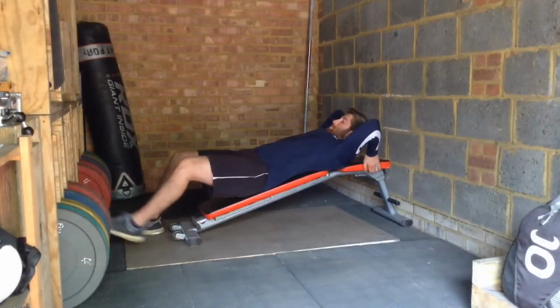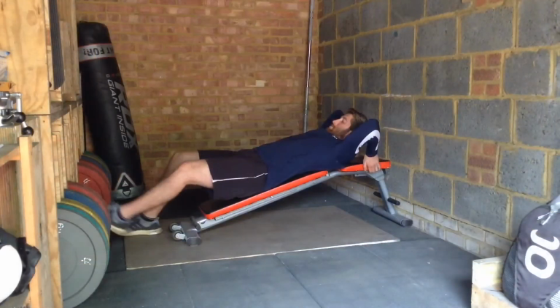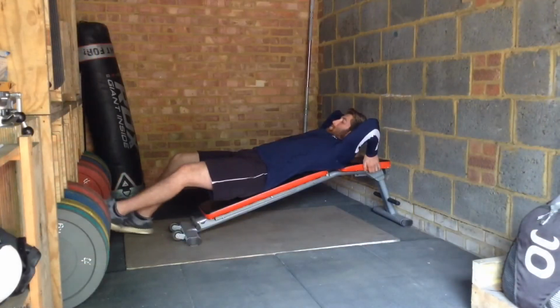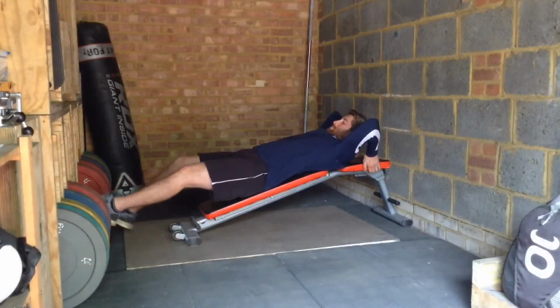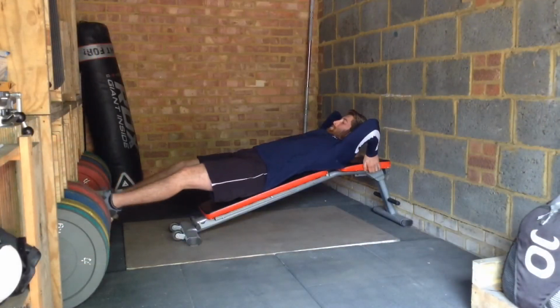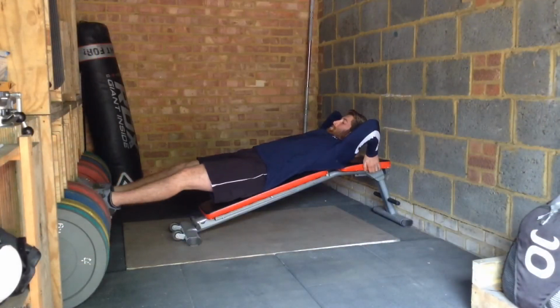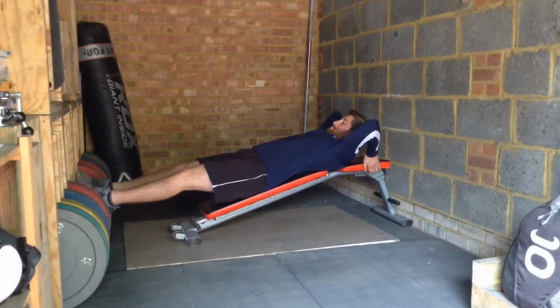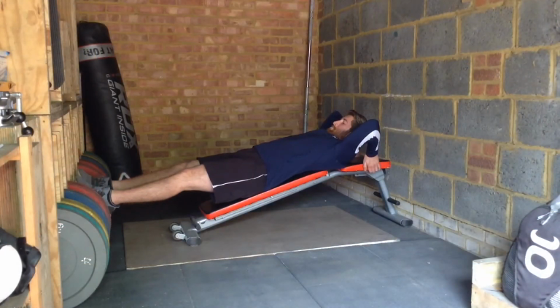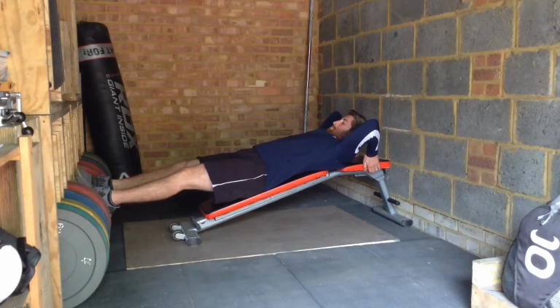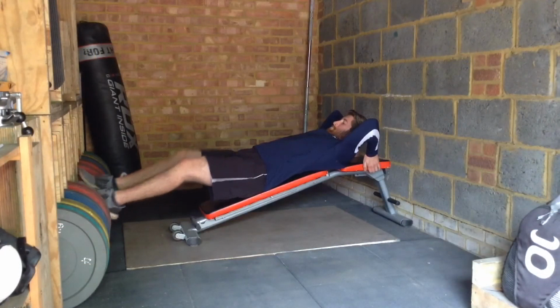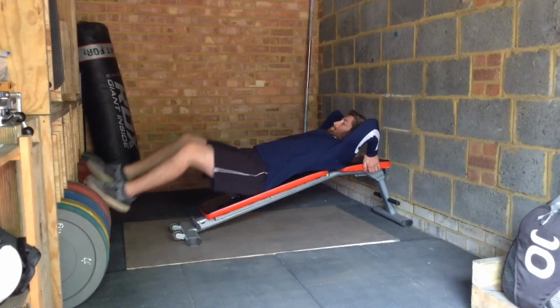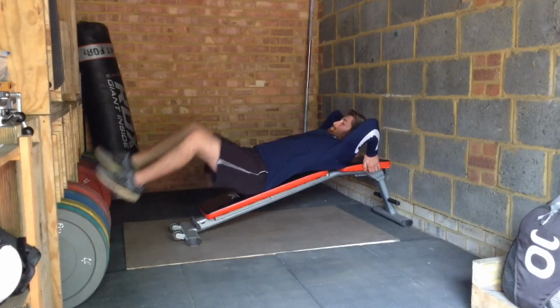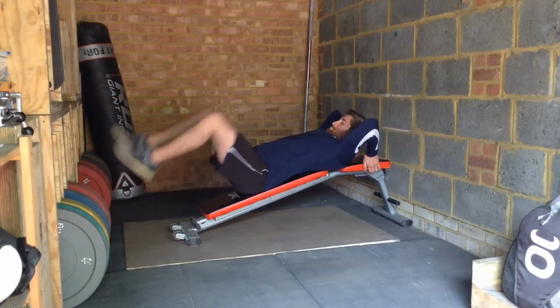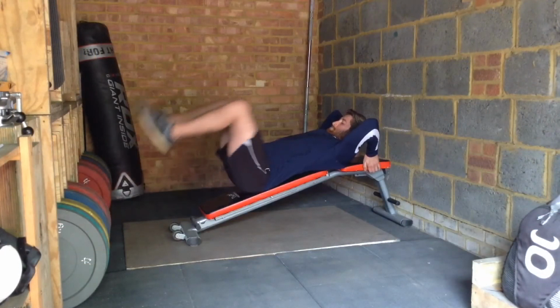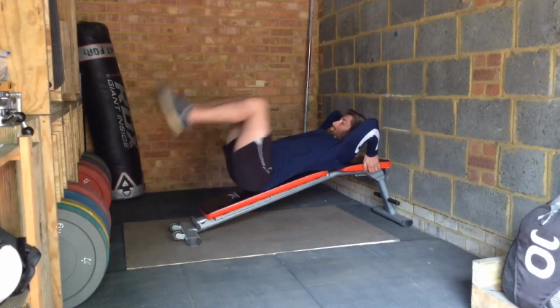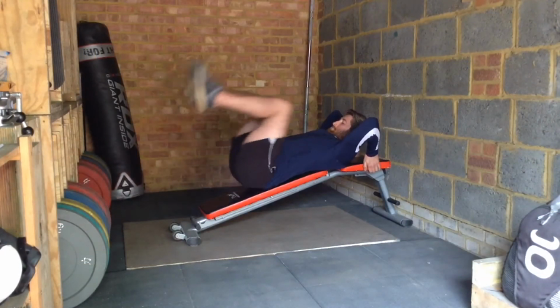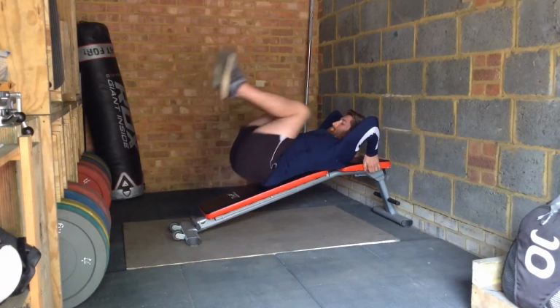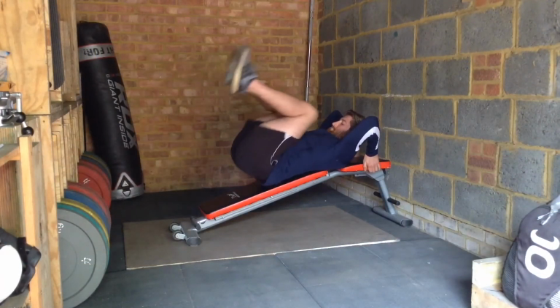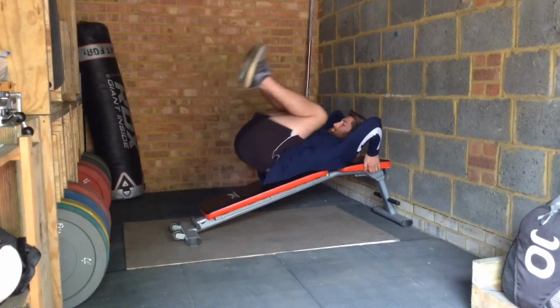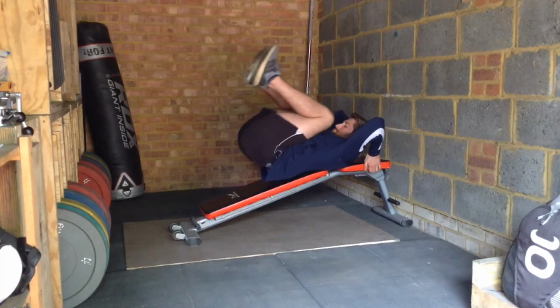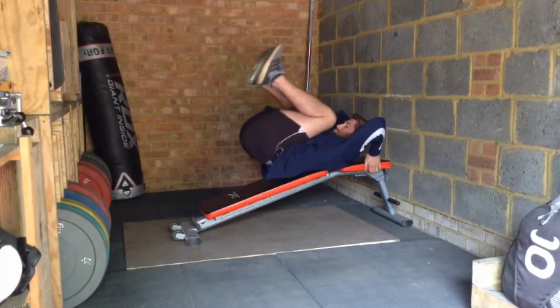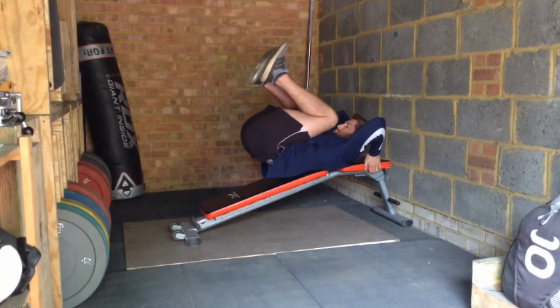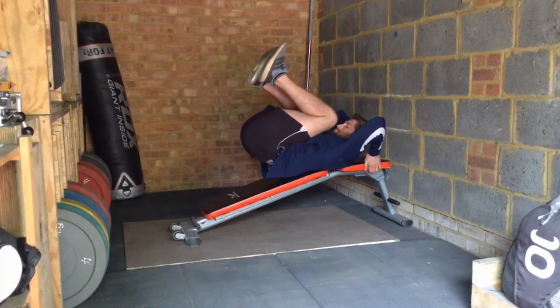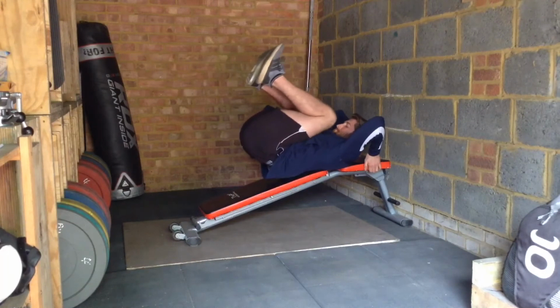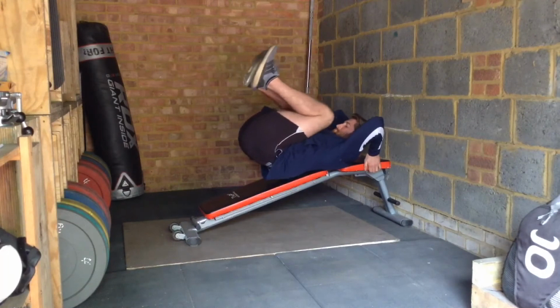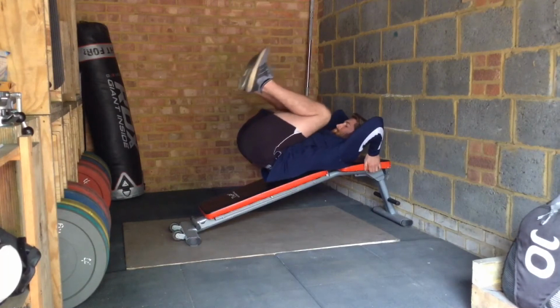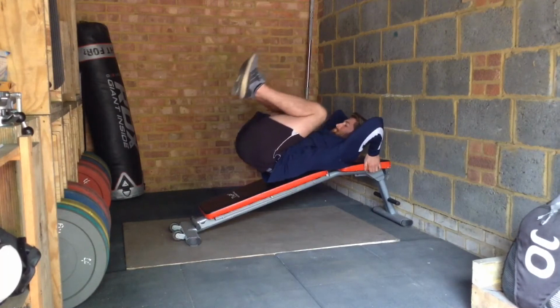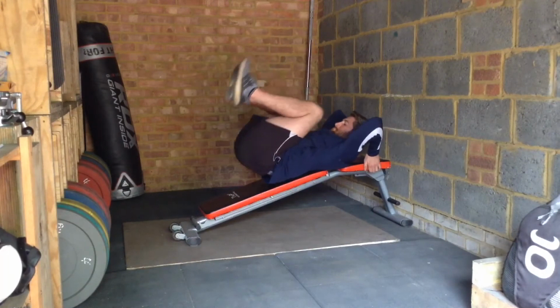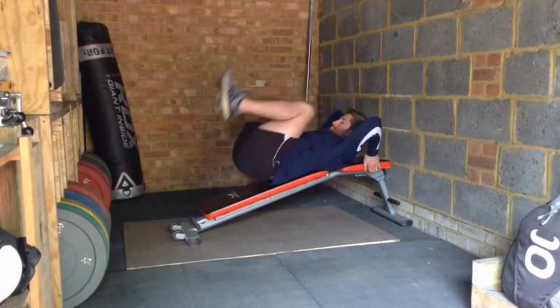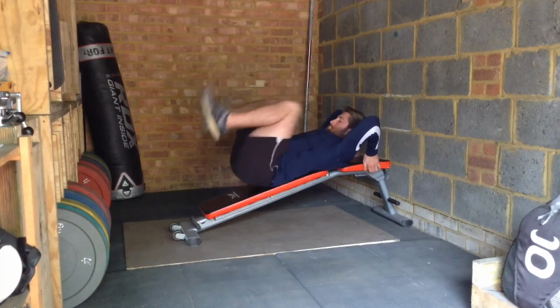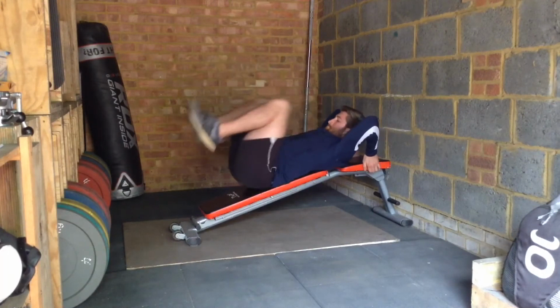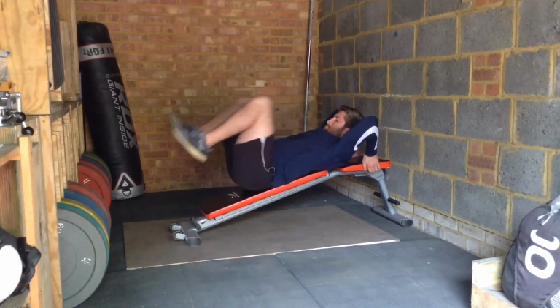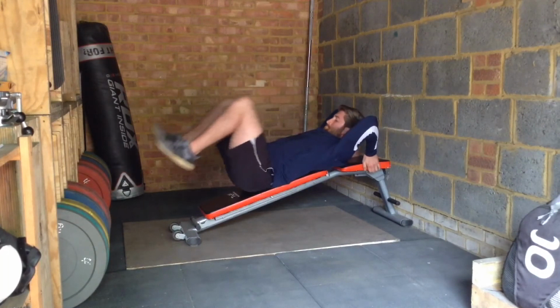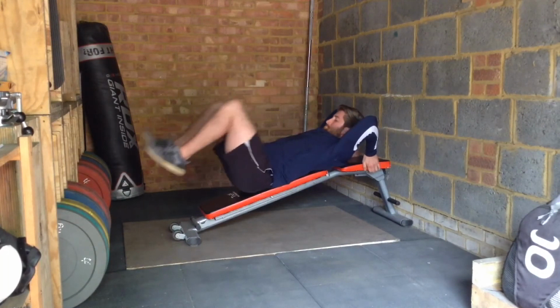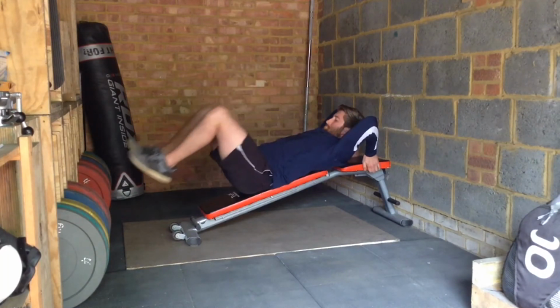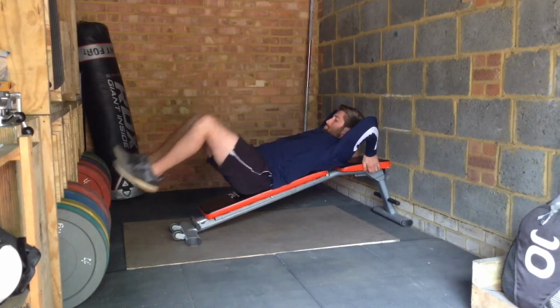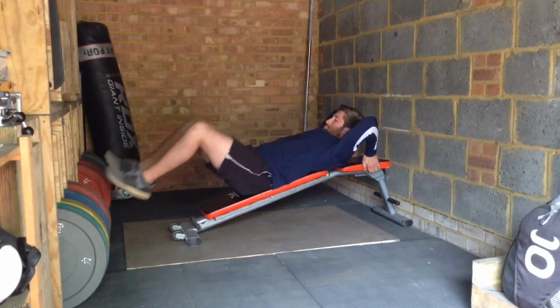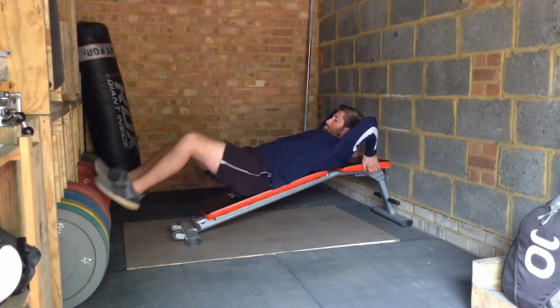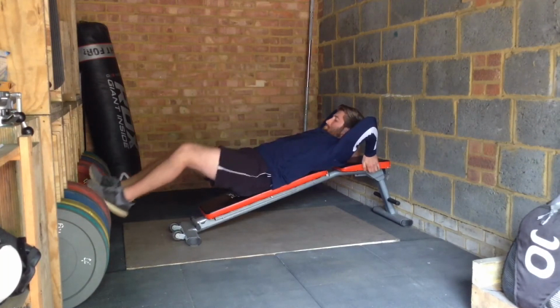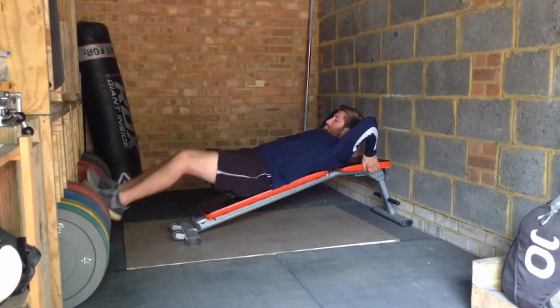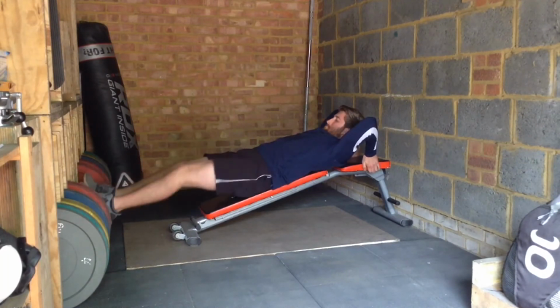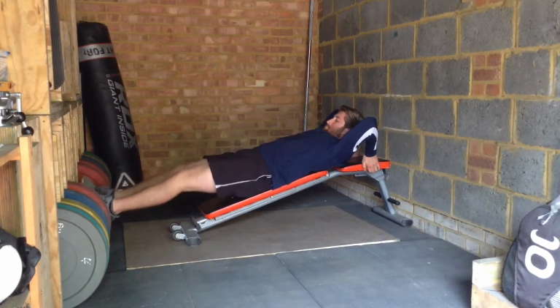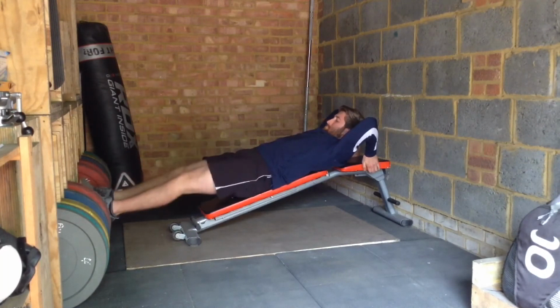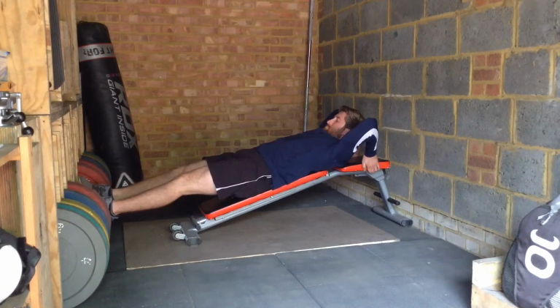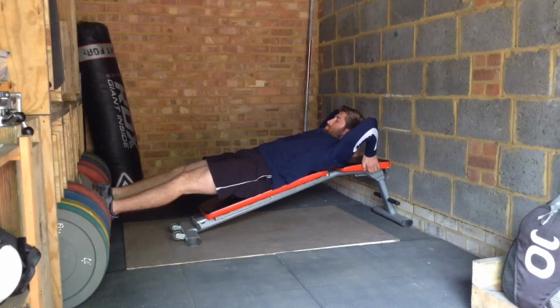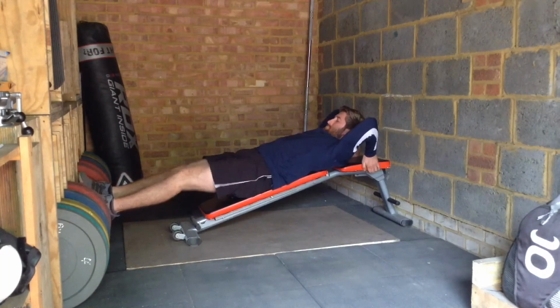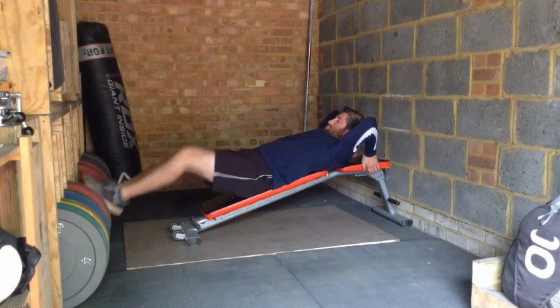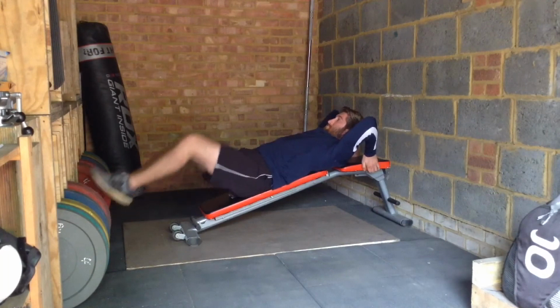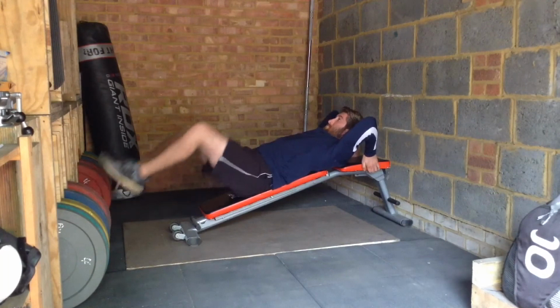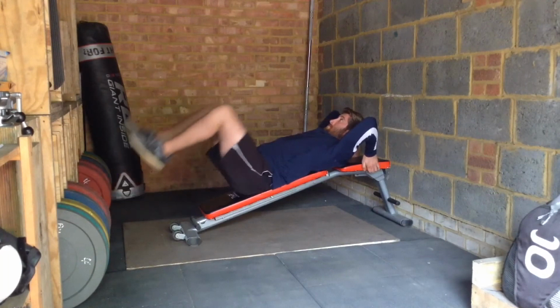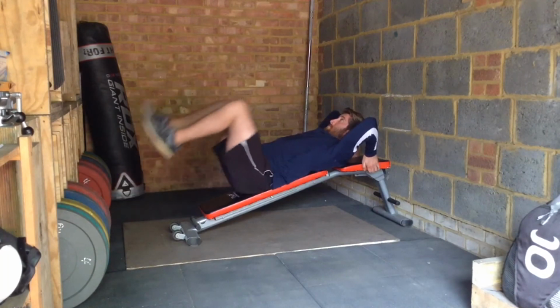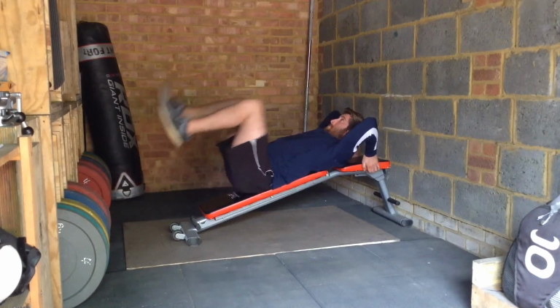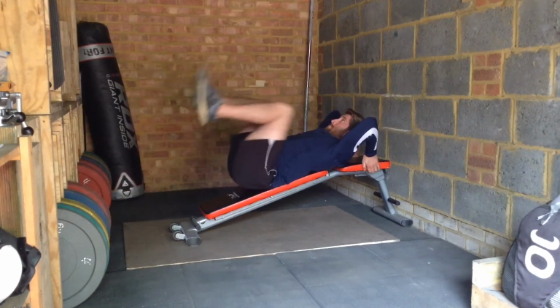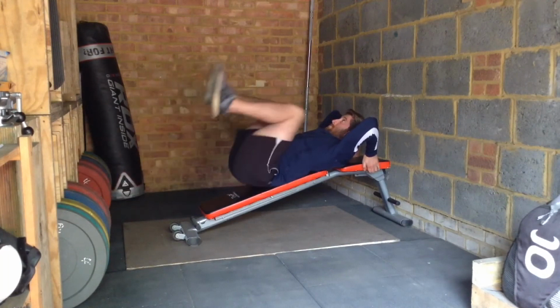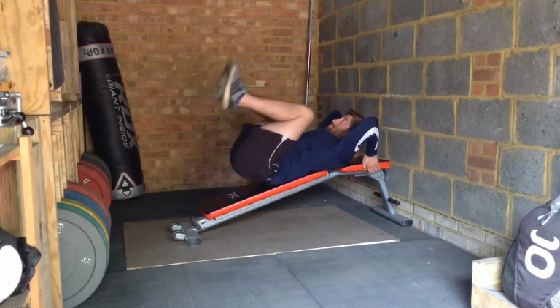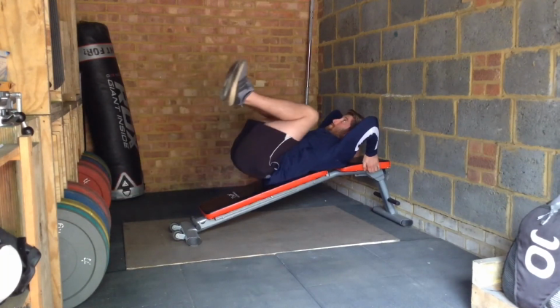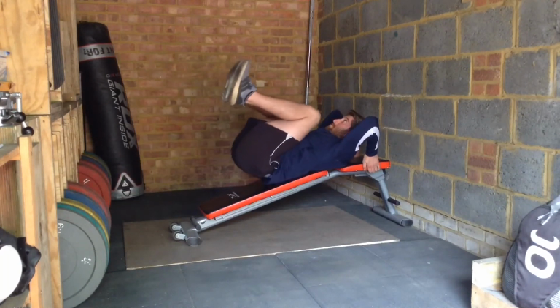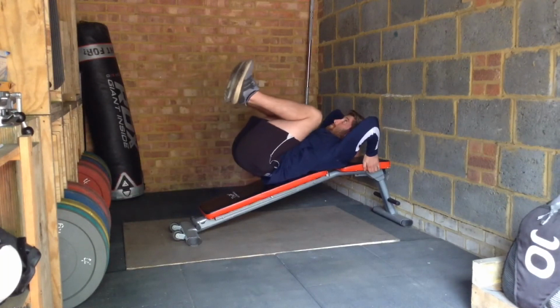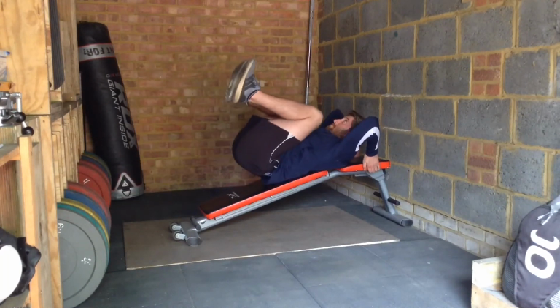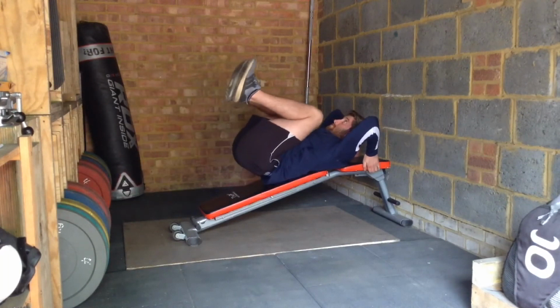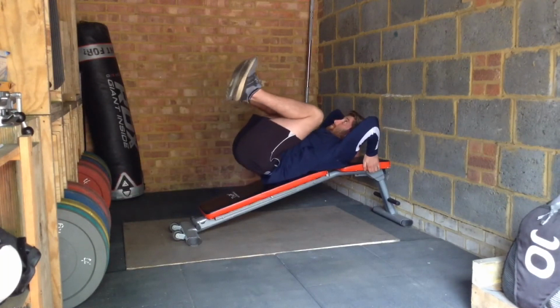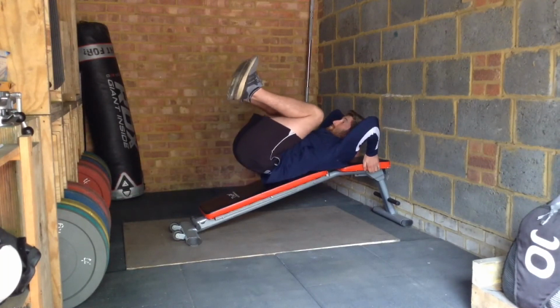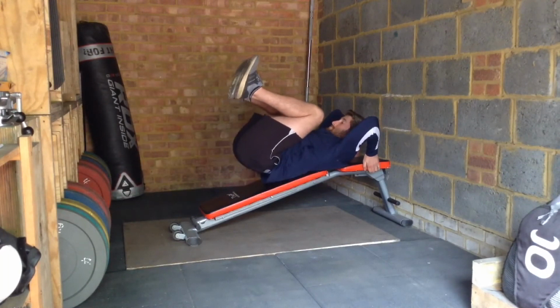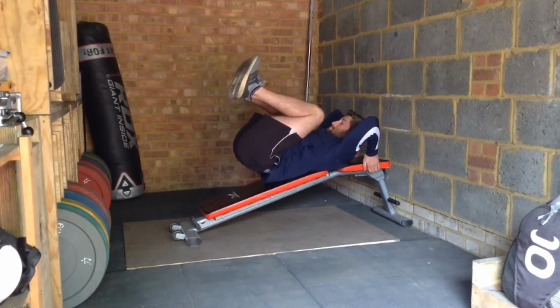To increase the difficulty, use a bench to raise your shoulders above your feet. This increases the amount you have to oppose gravity.